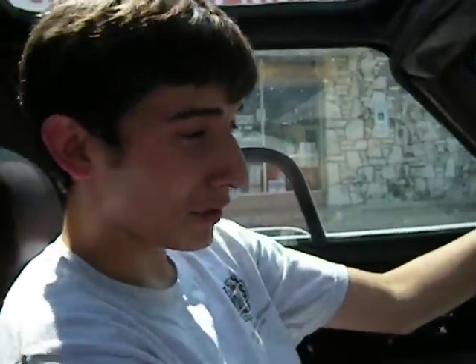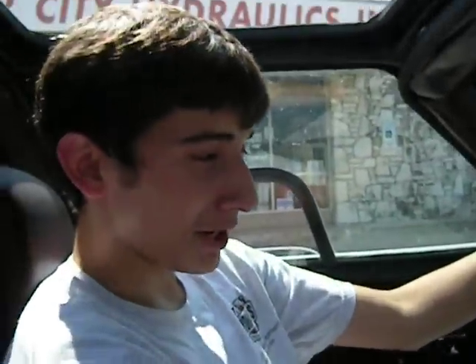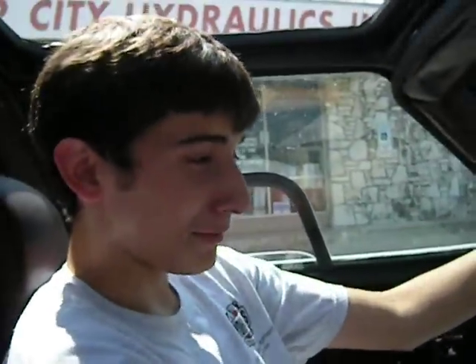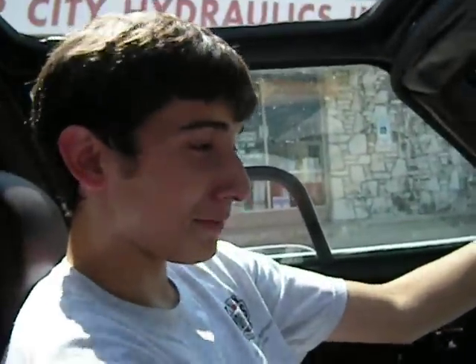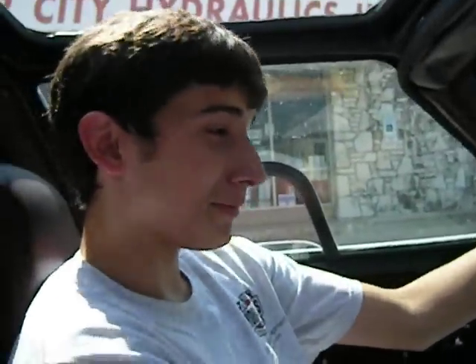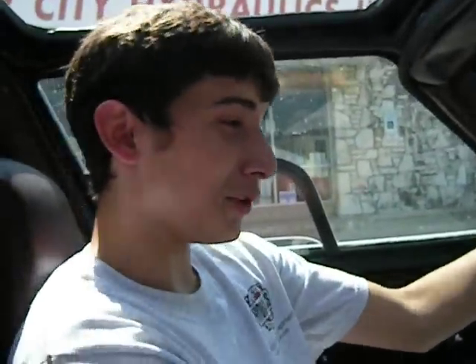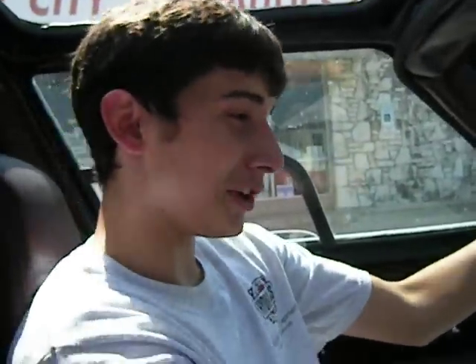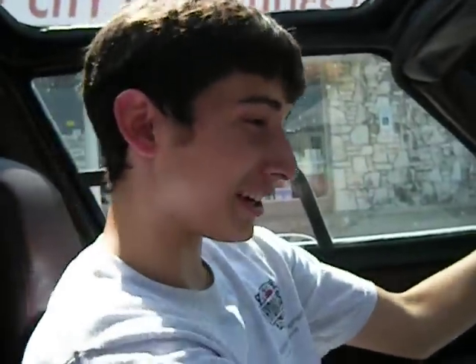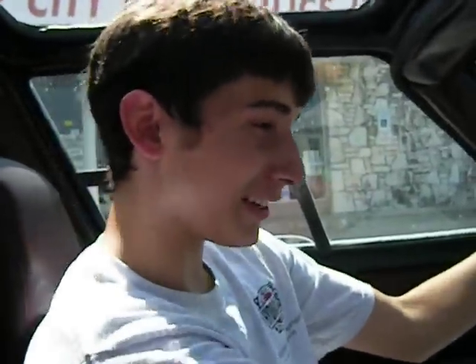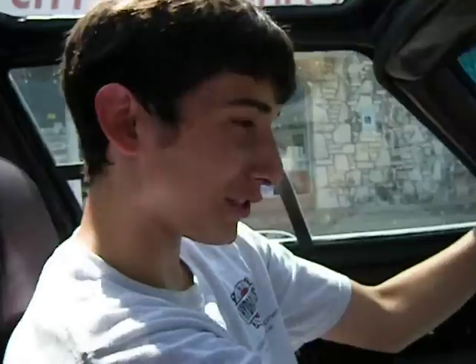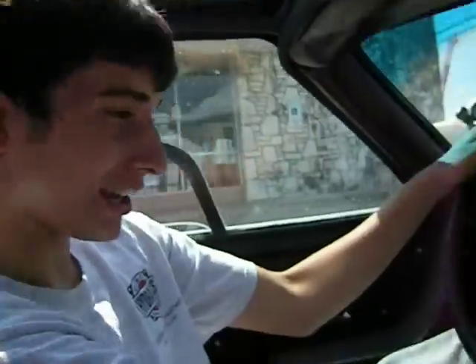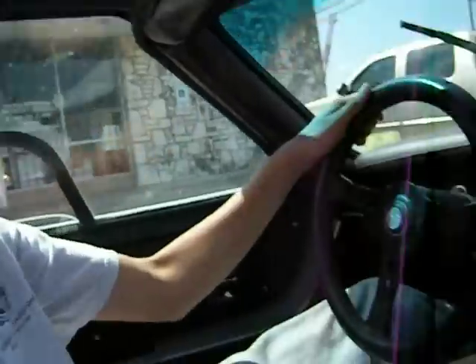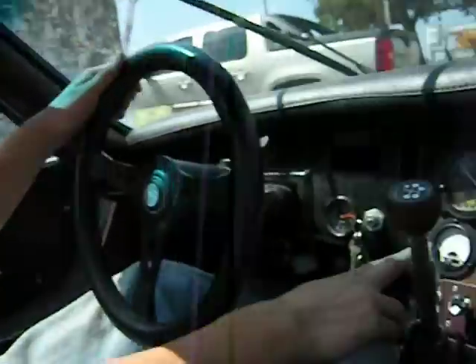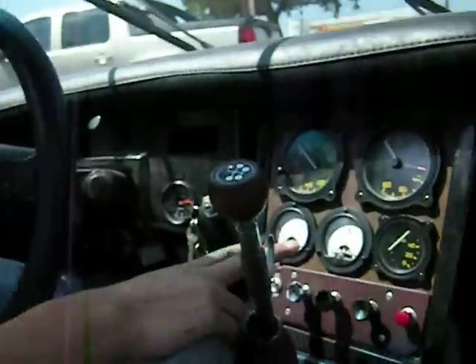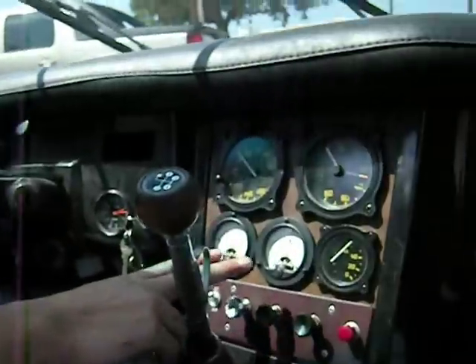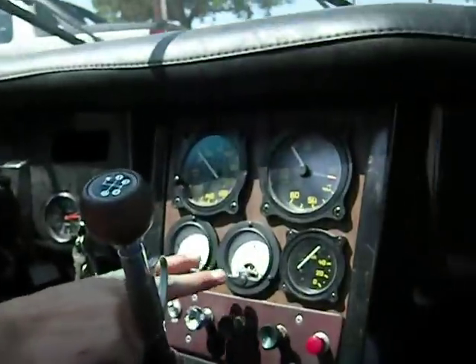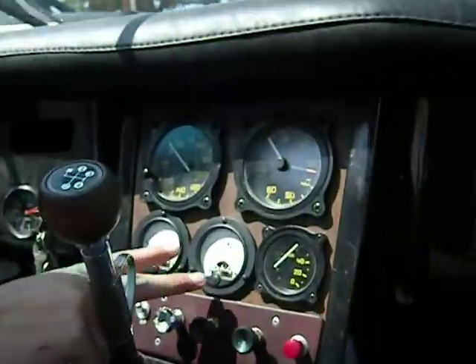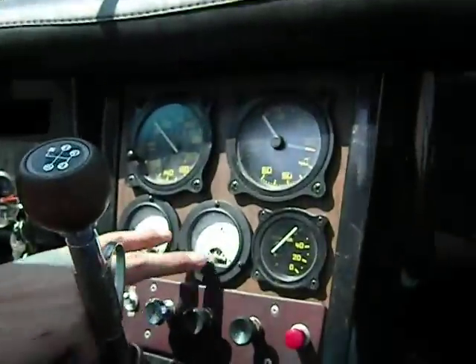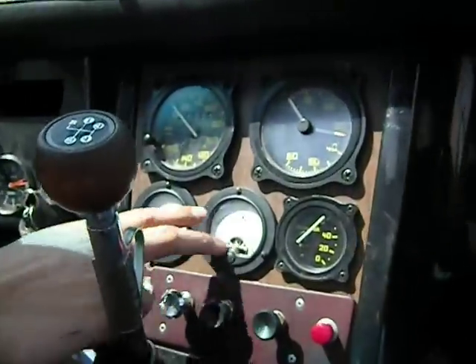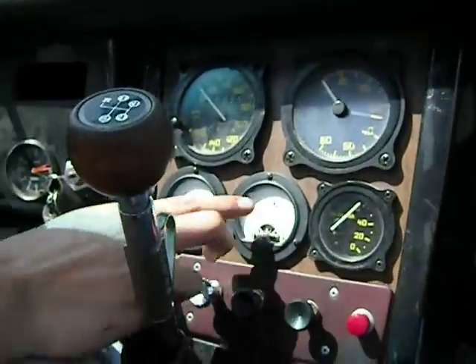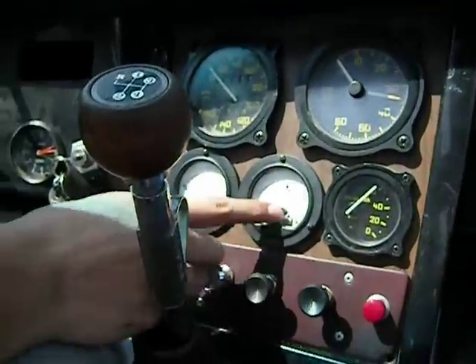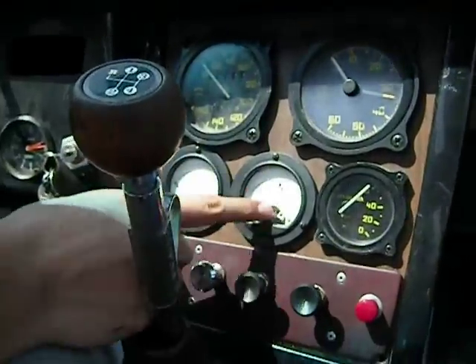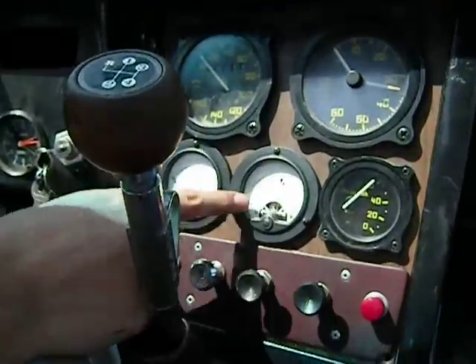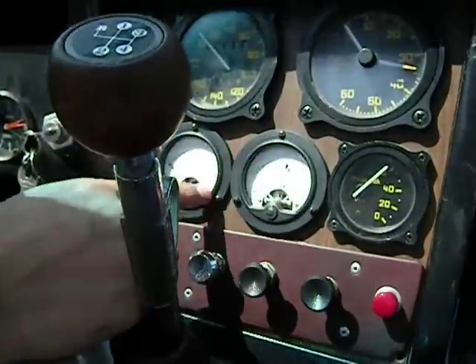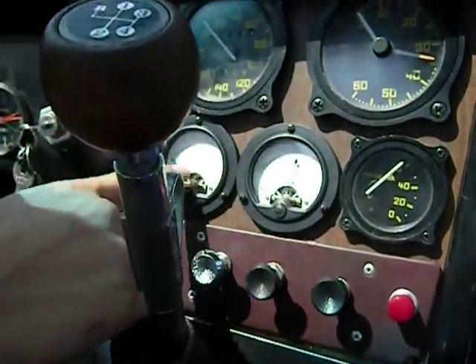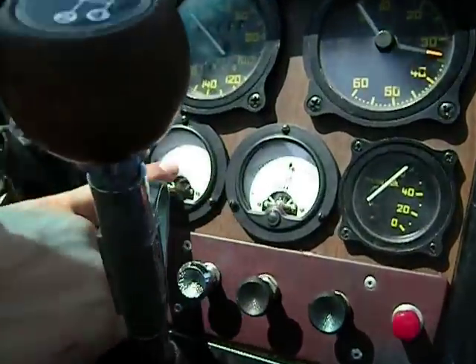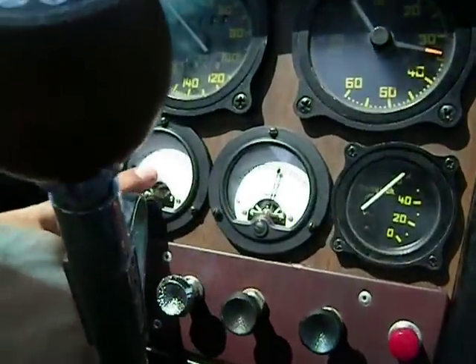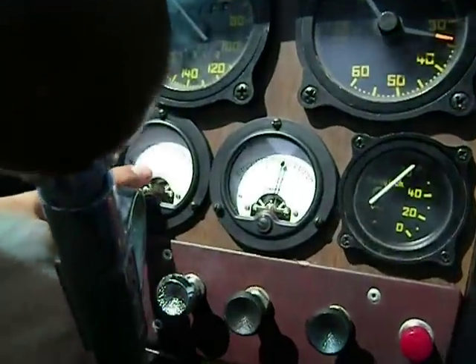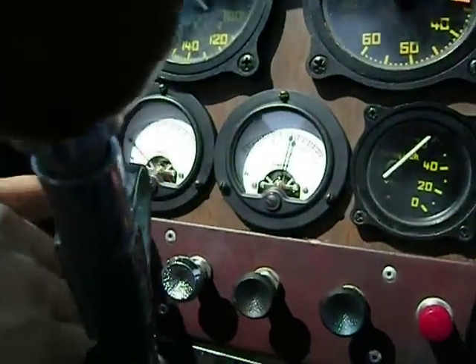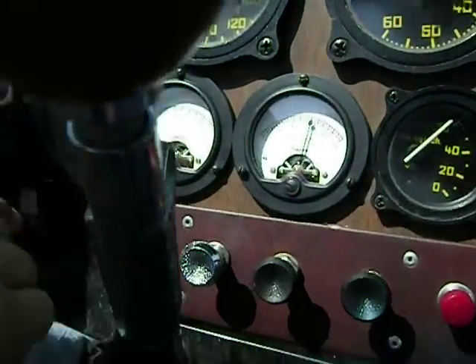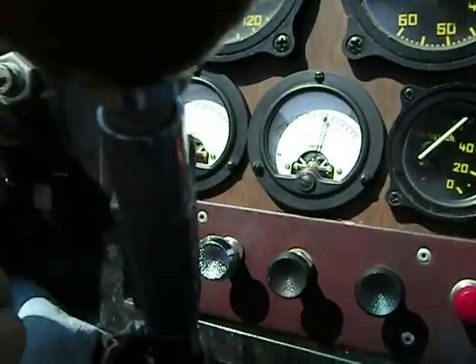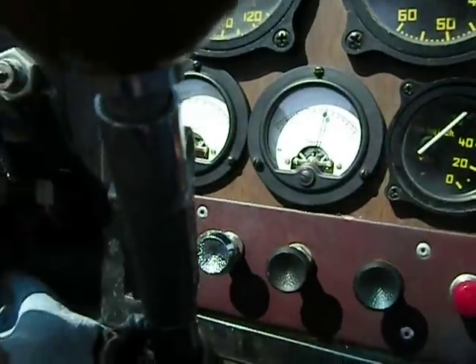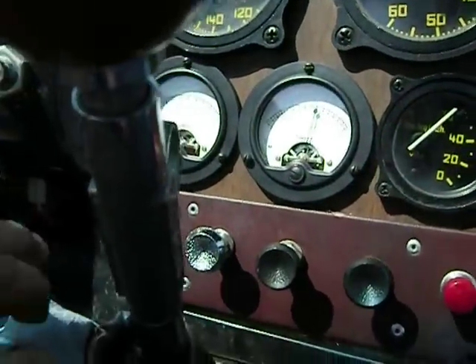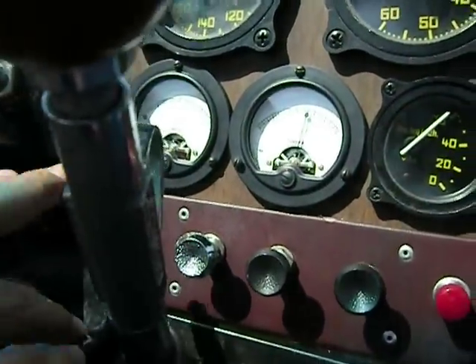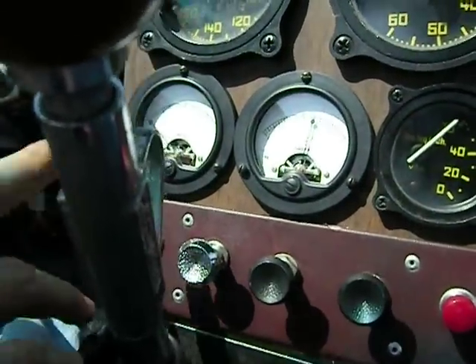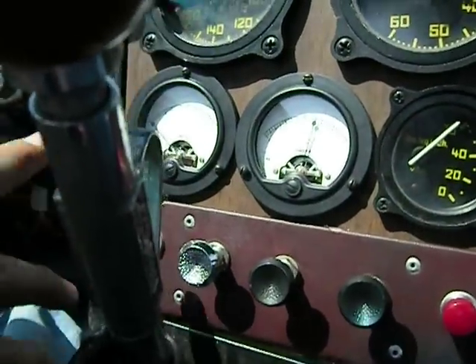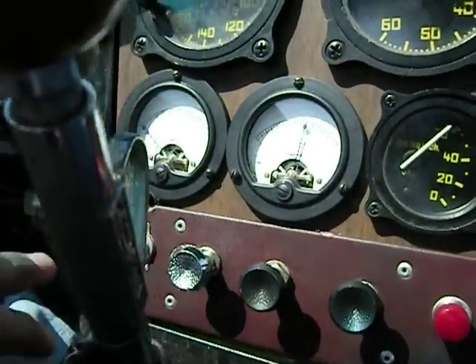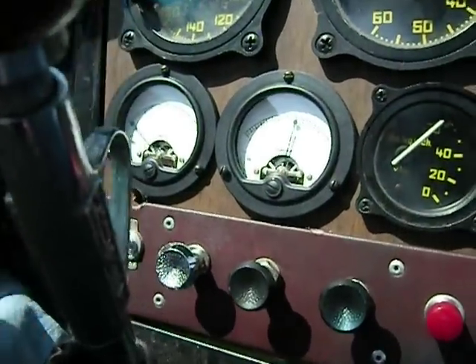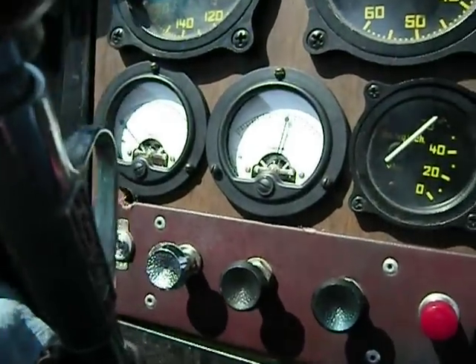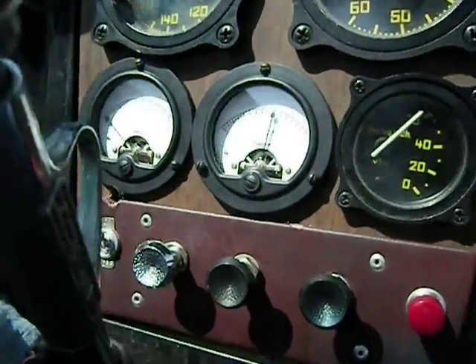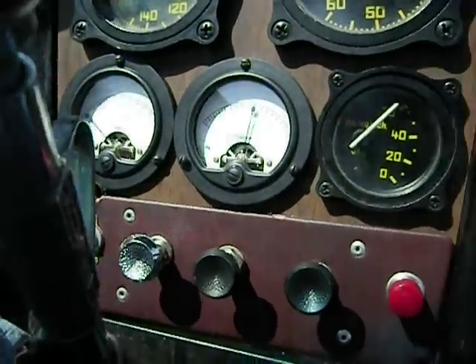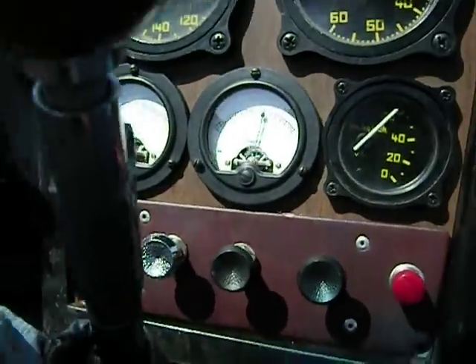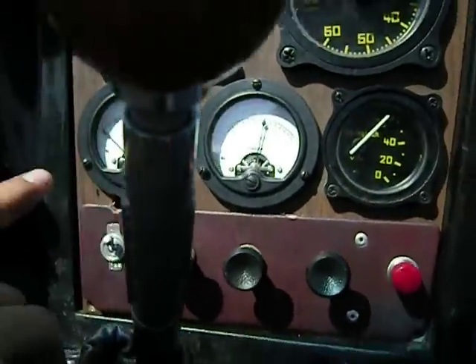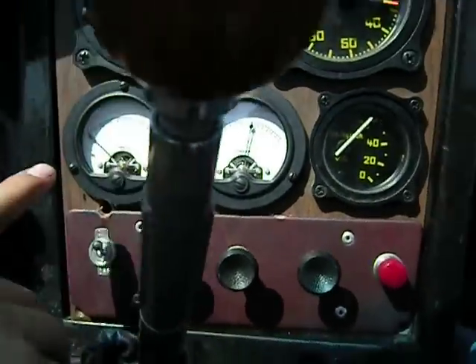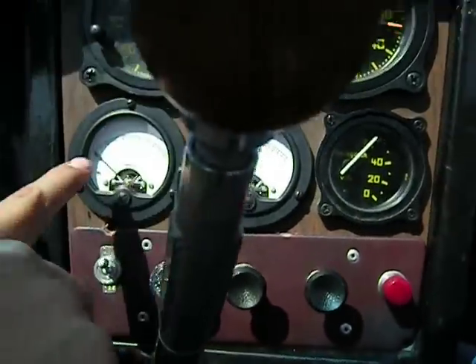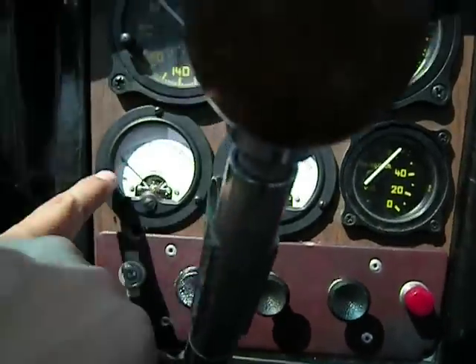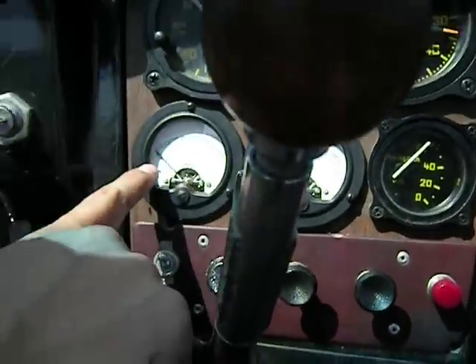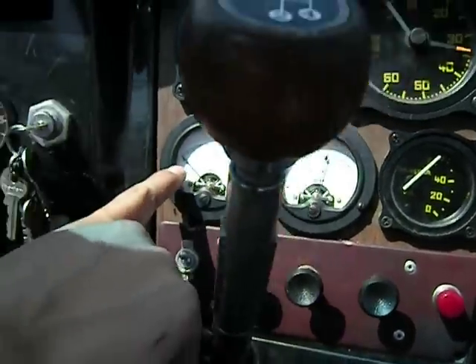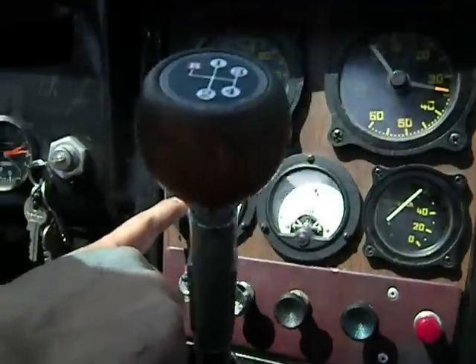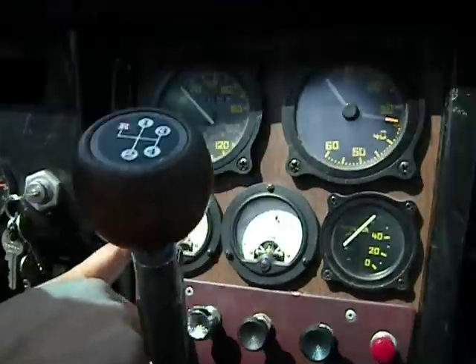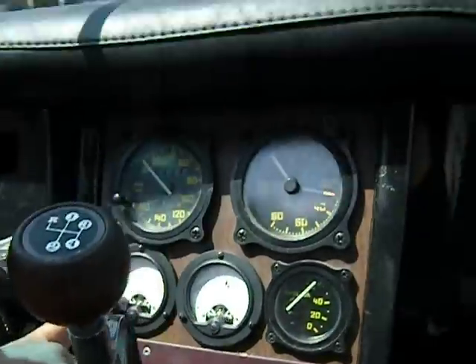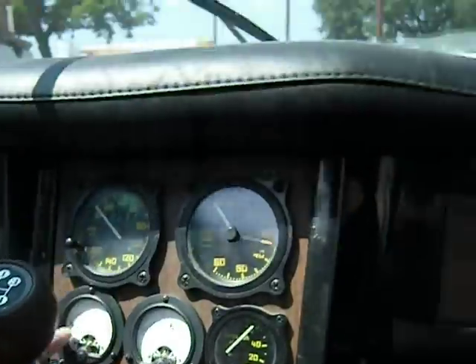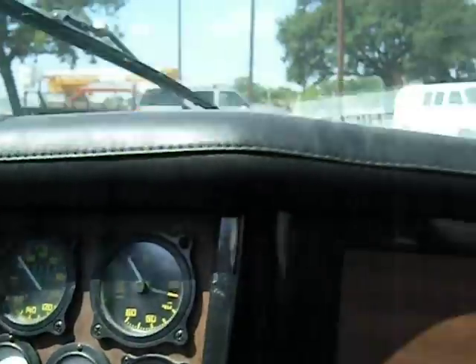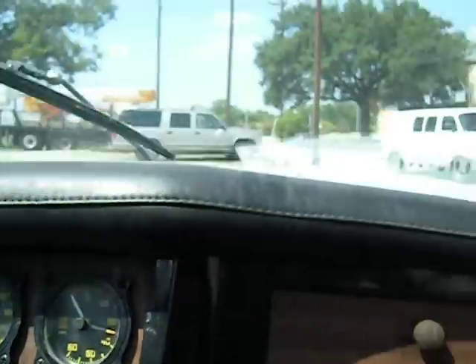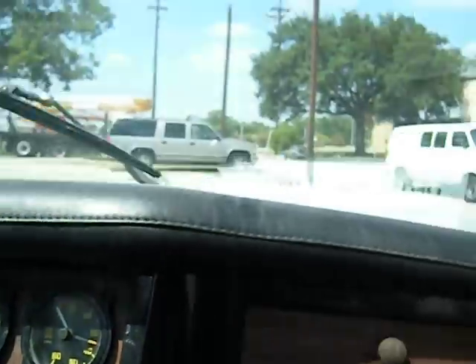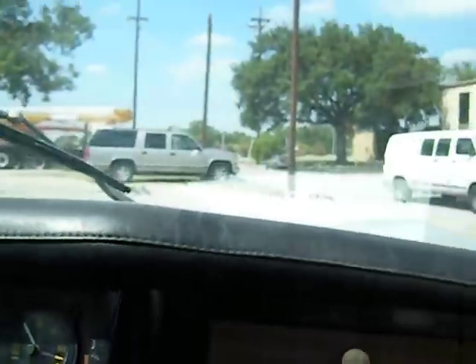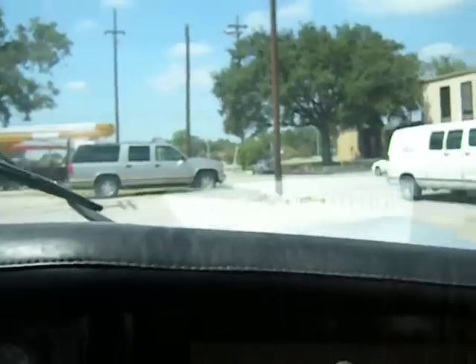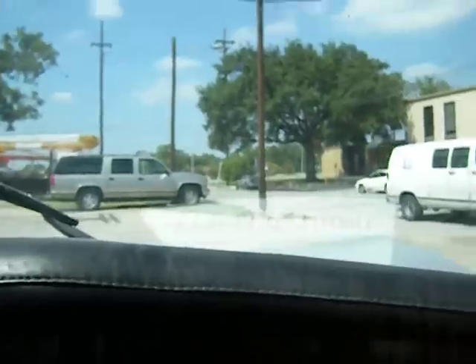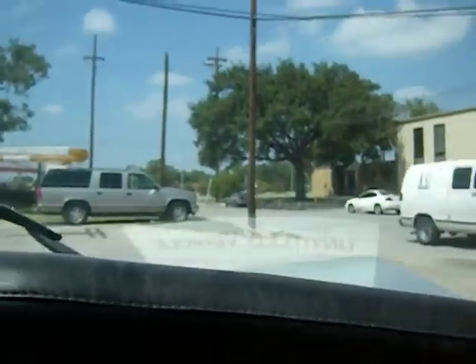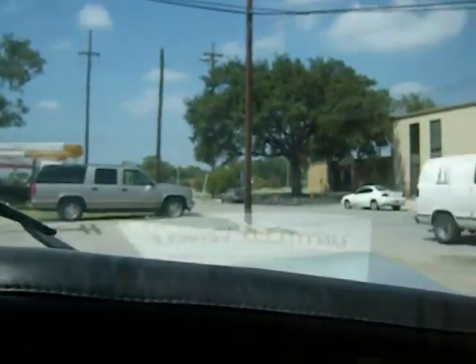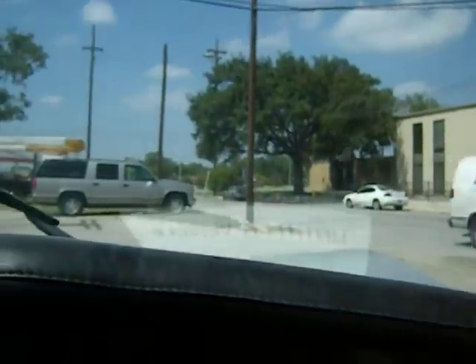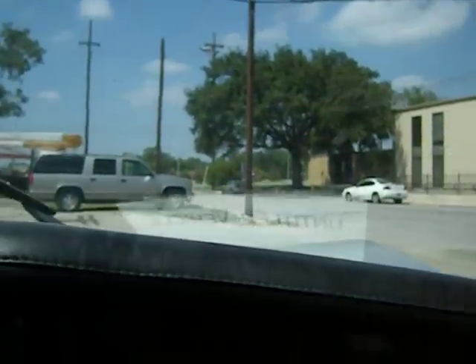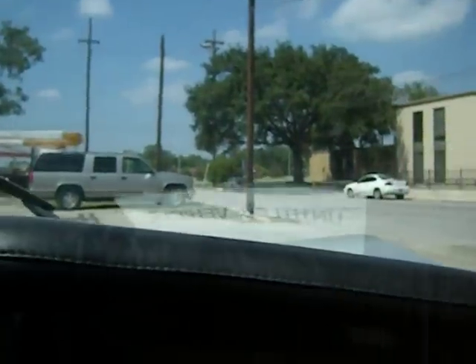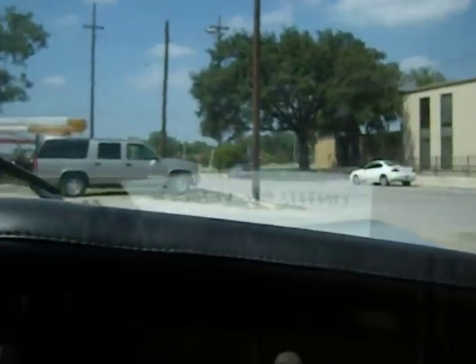Alright, well I got the gauges working — volts and amps gauge. It's like the acceleration. See if it kind of moves. It's right there.